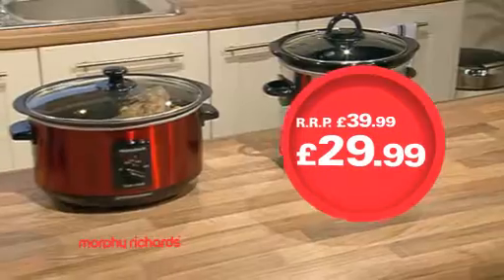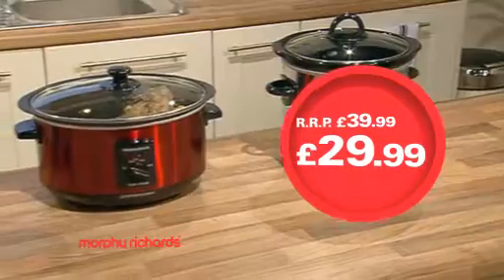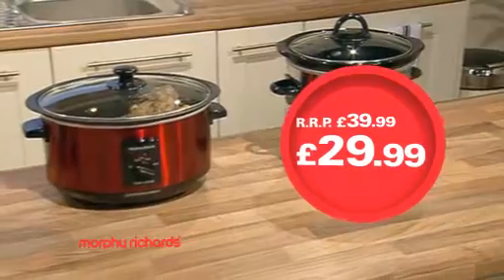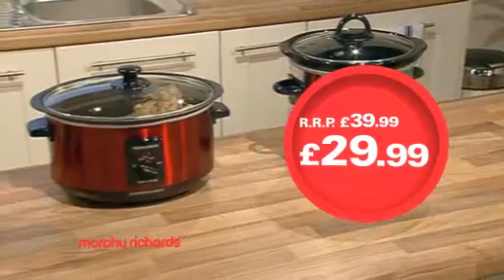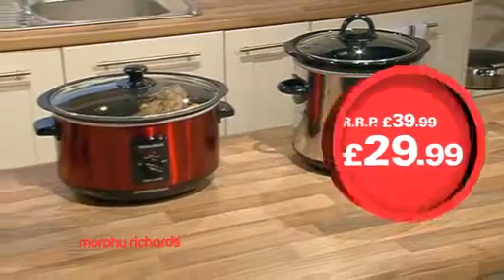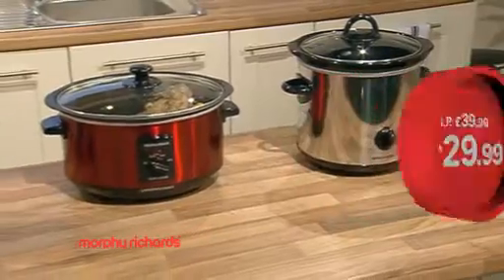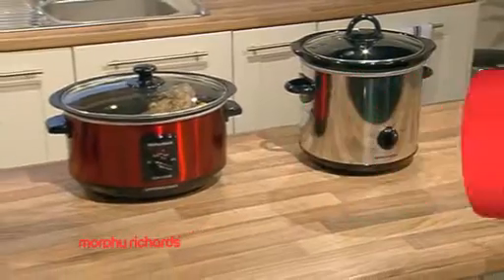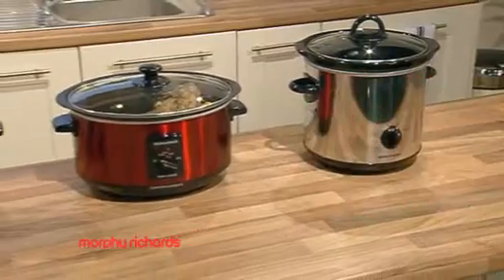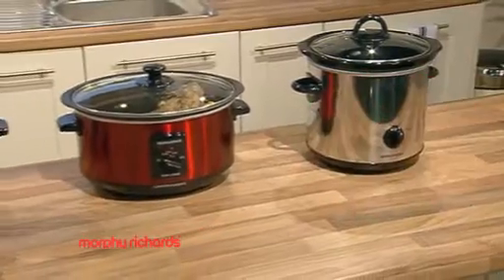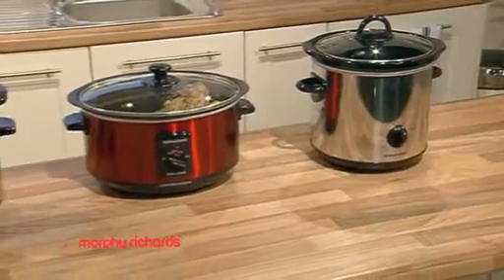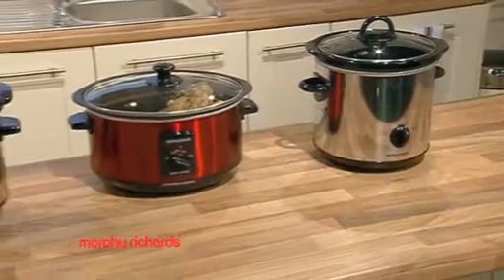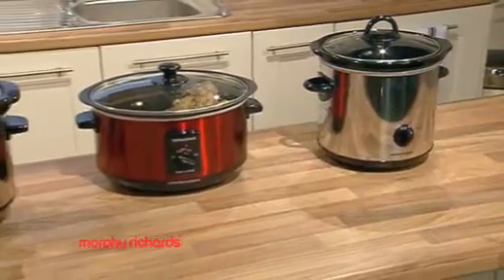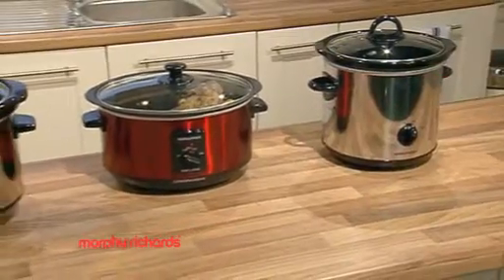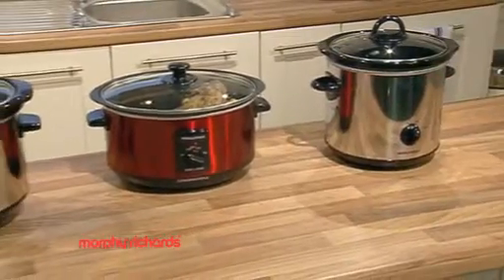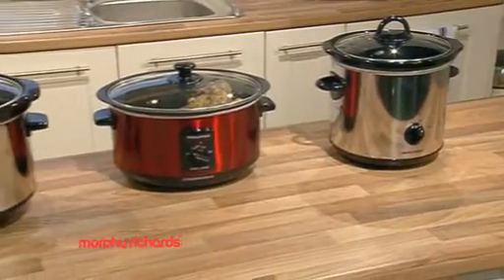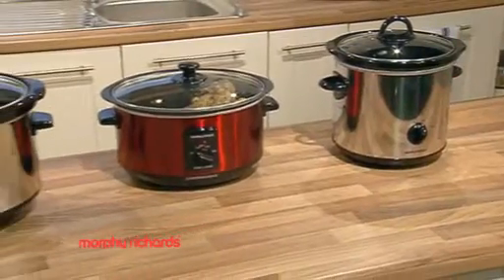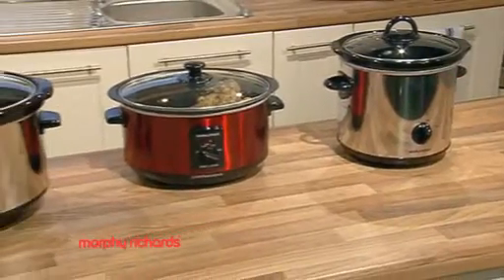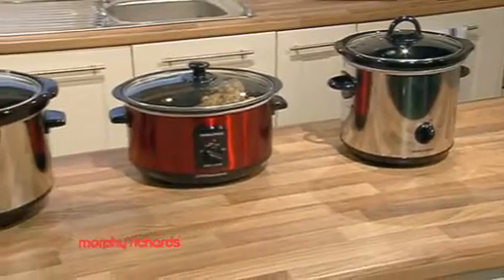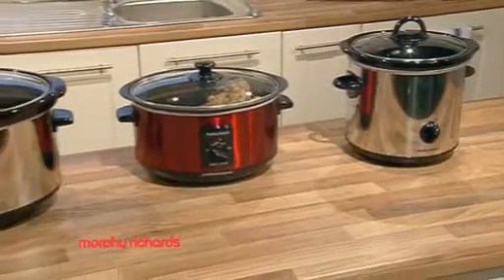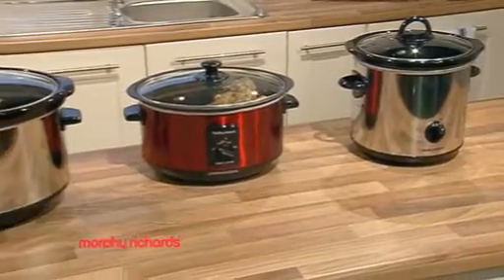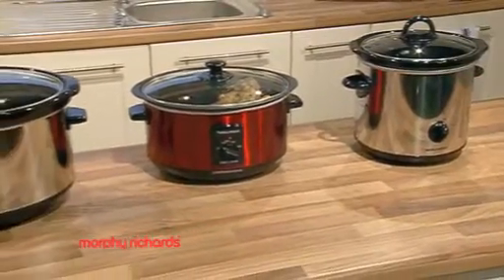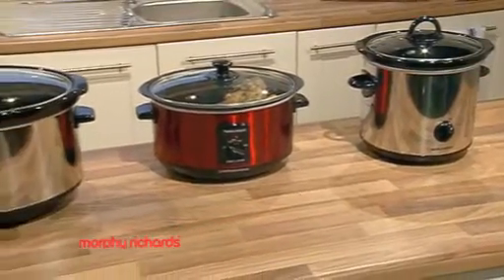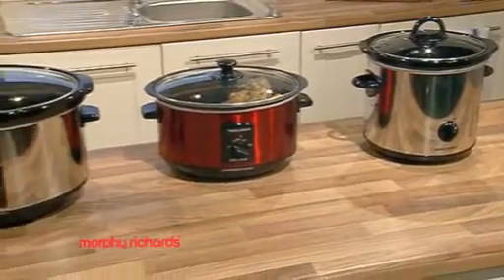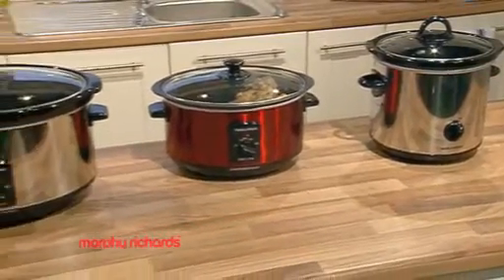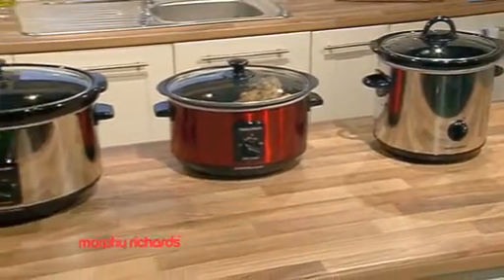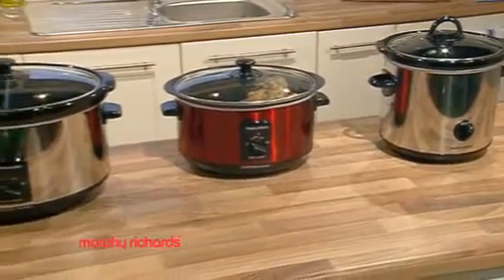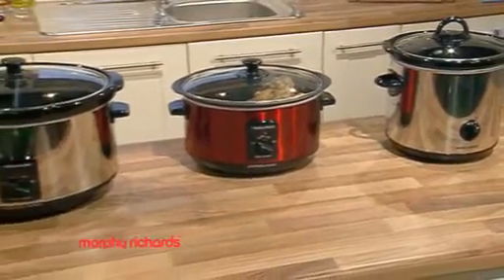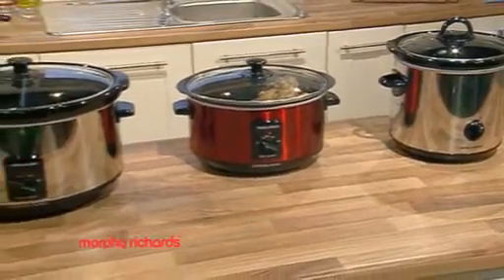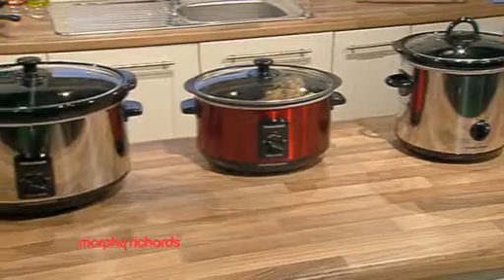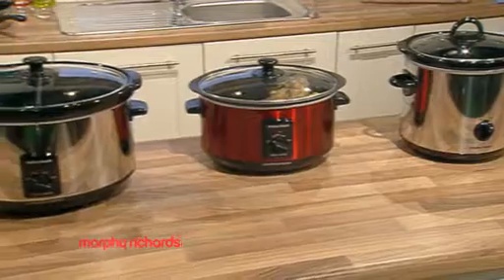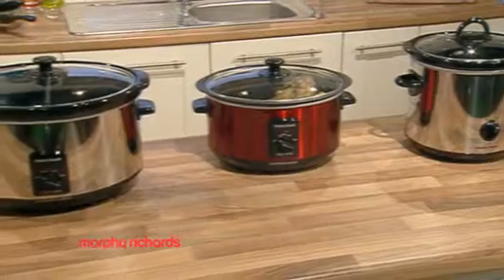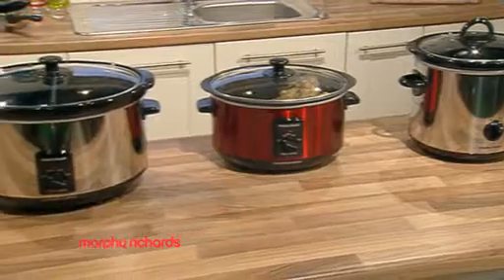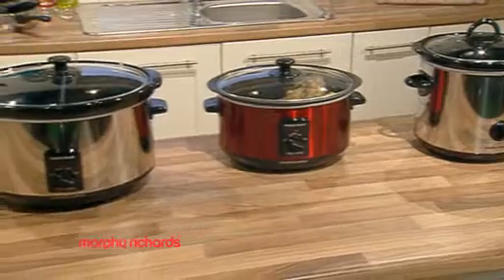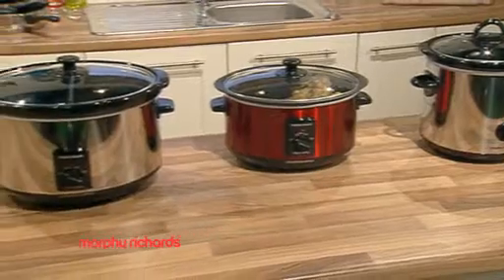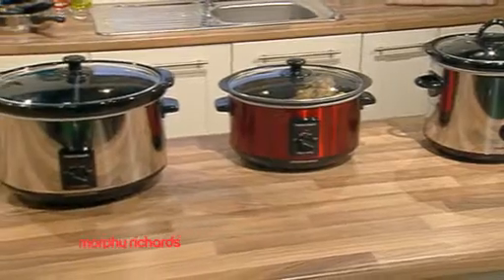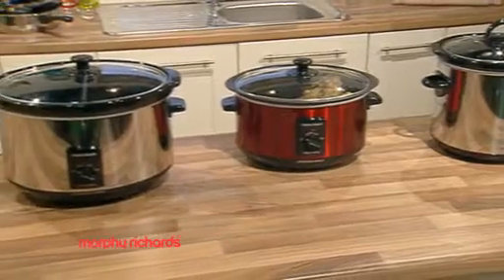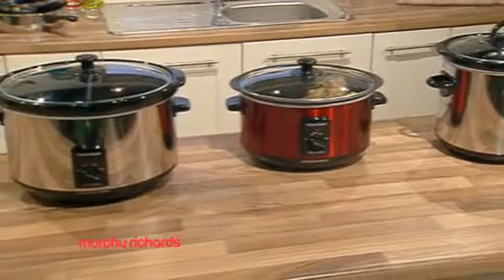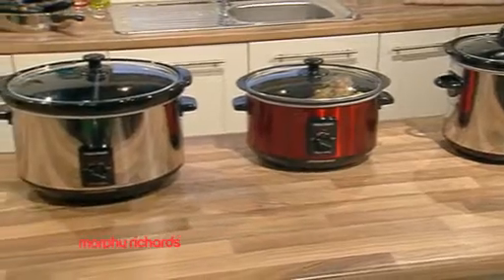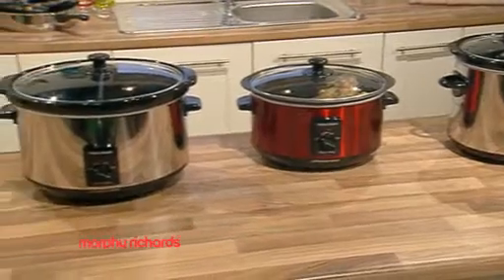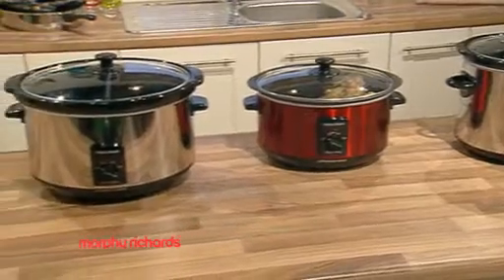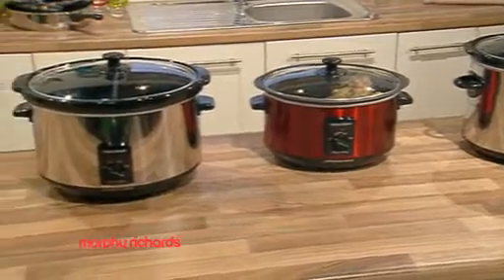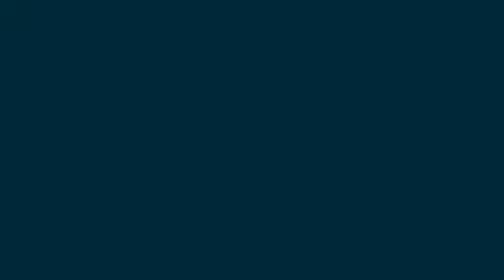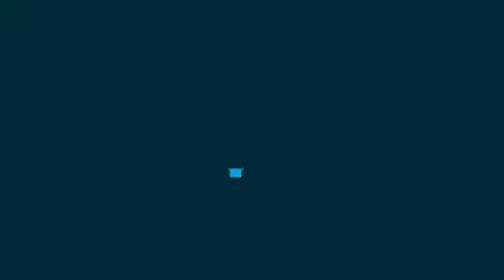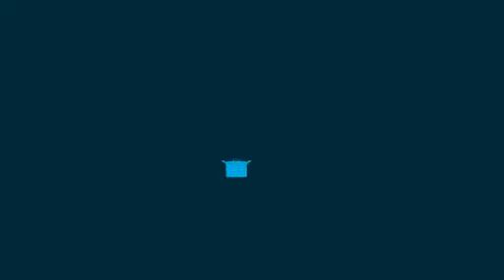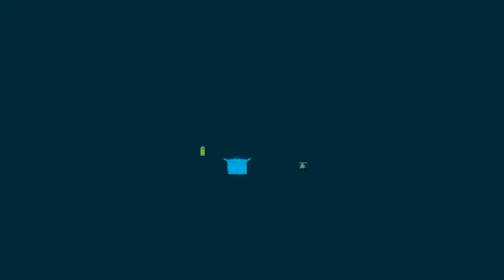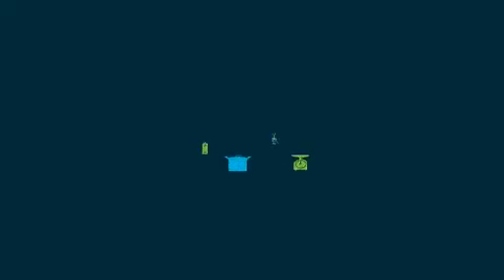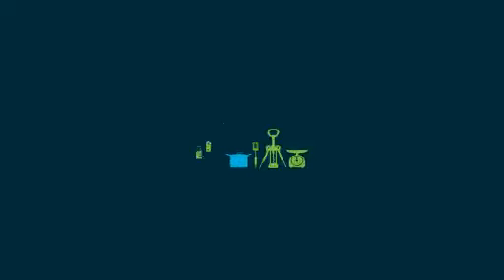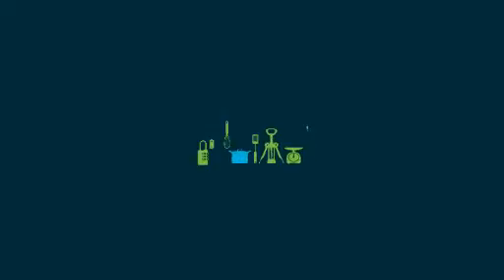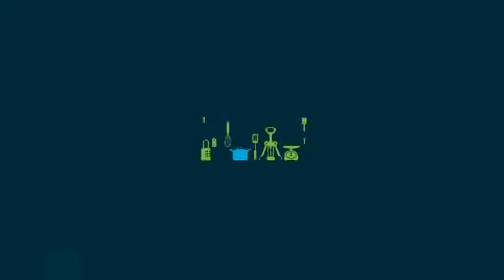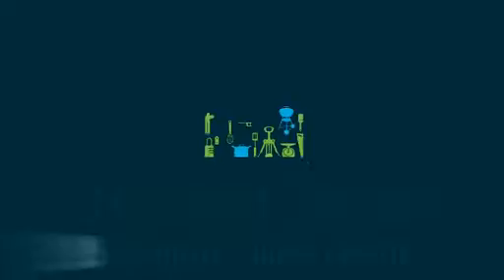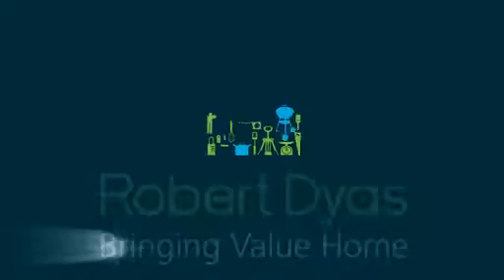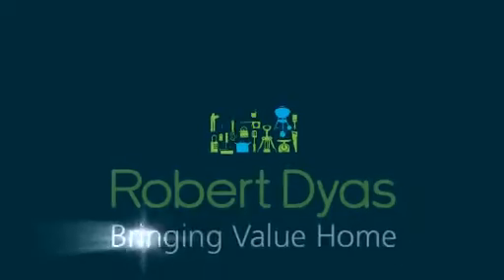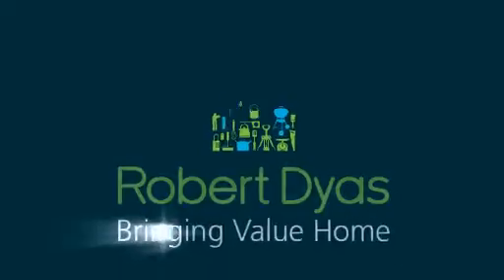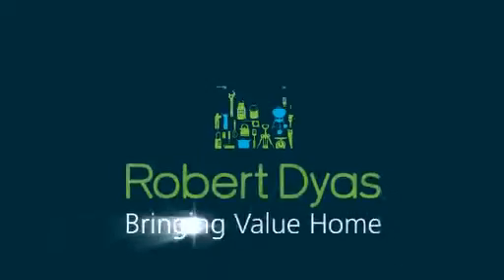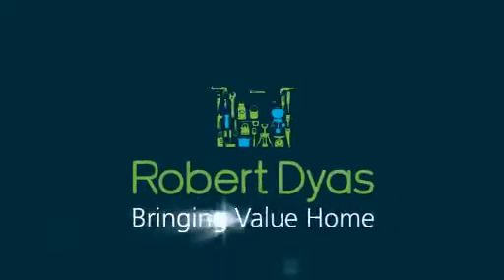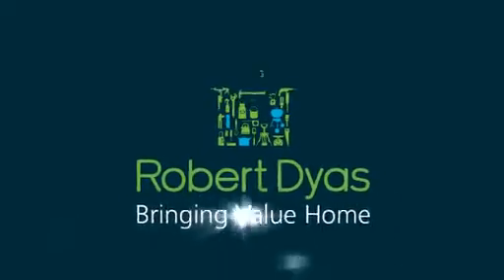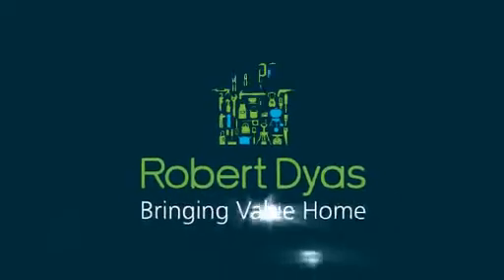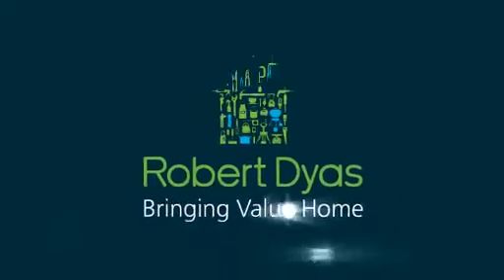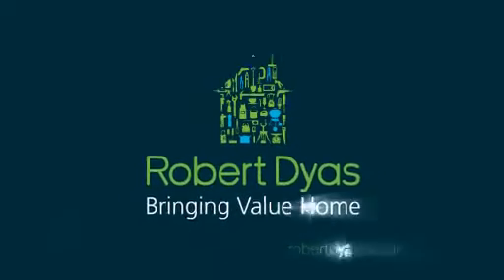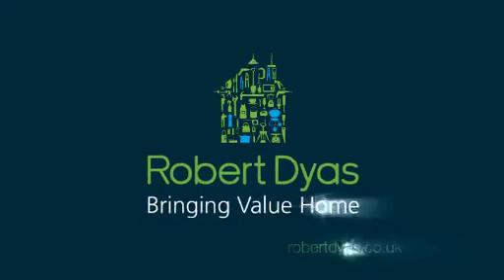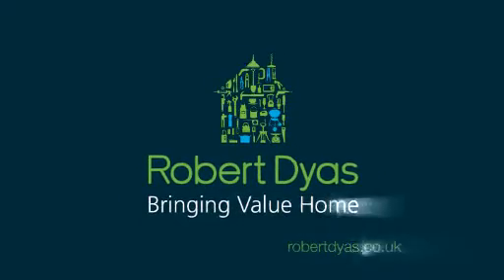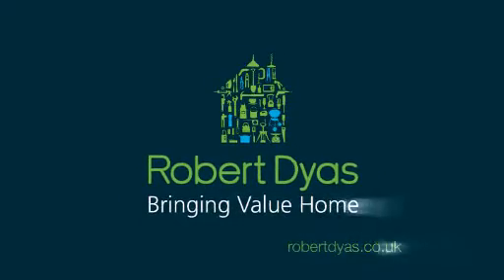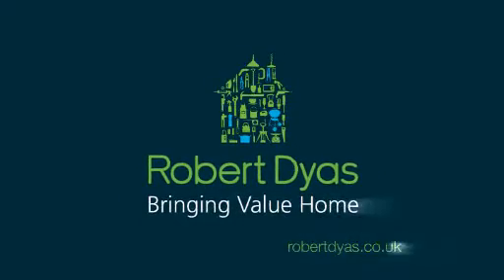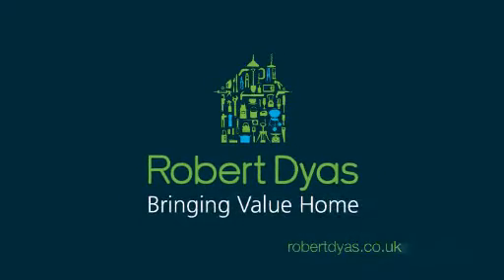With these prices you can't afford to be slow. Hurry down to Robert Dyas or shop online today. Robert Dyas — bringing value home.